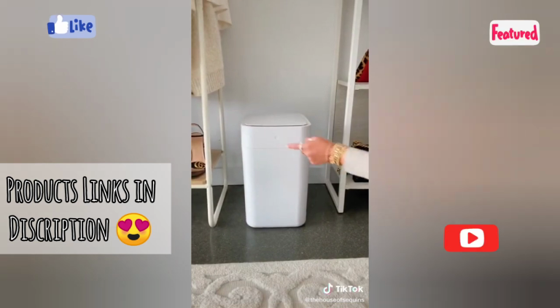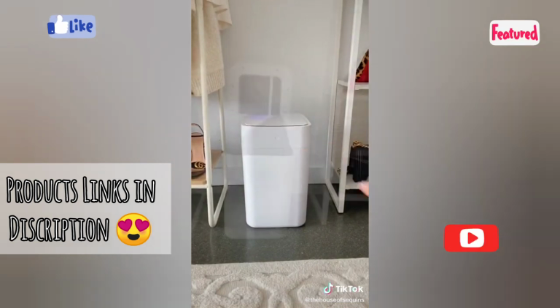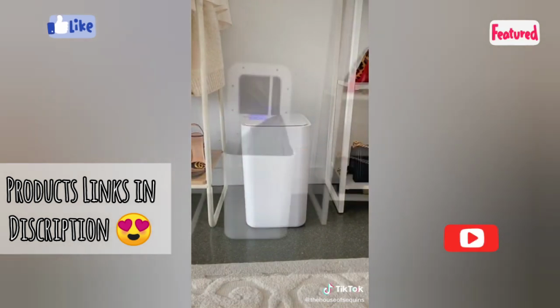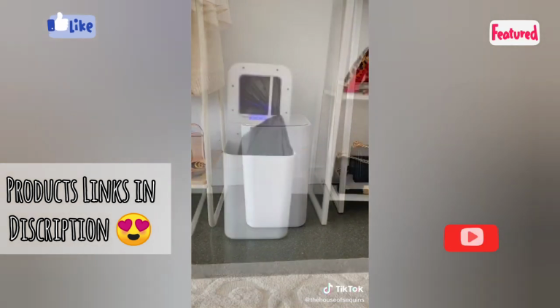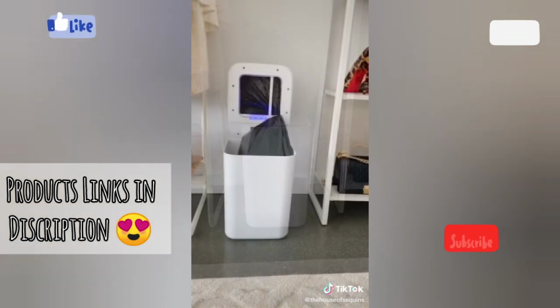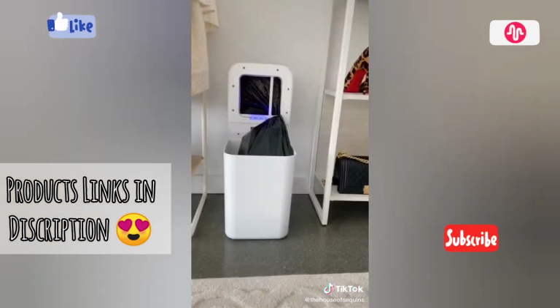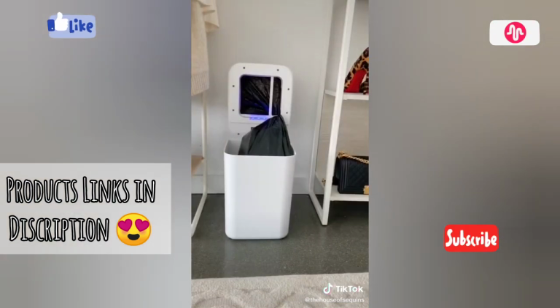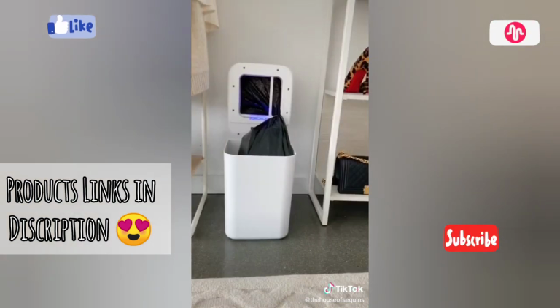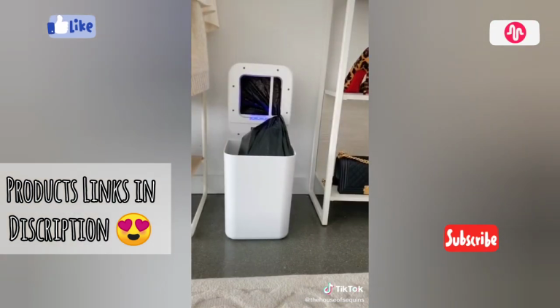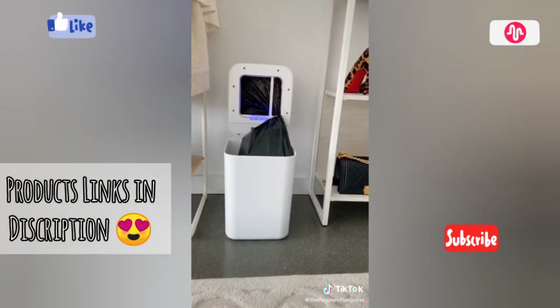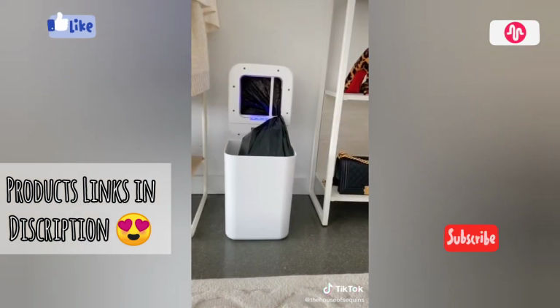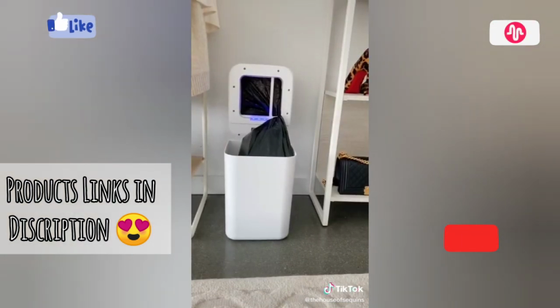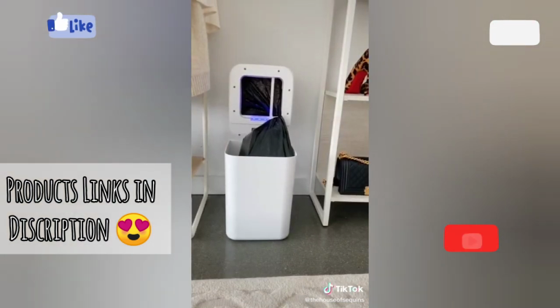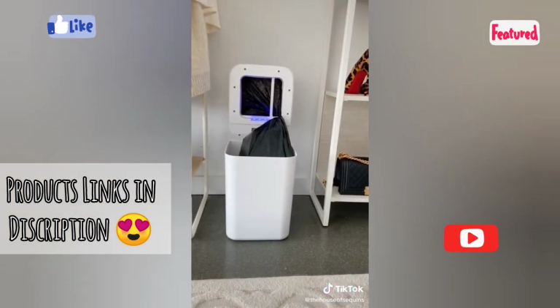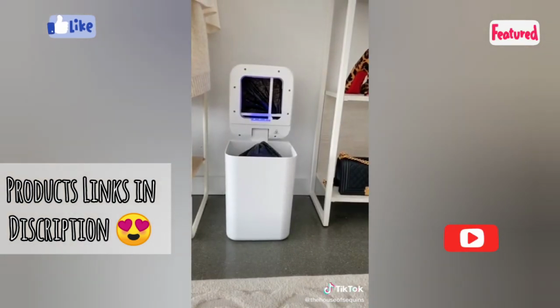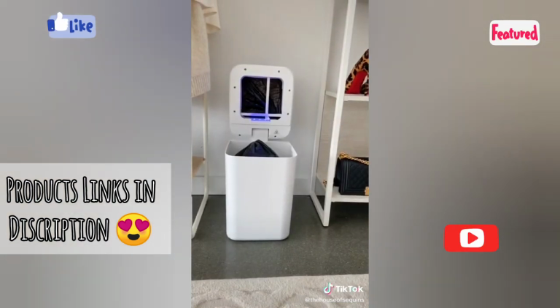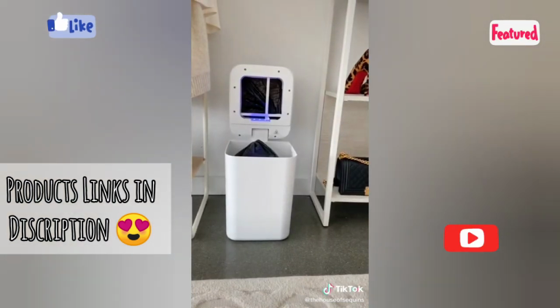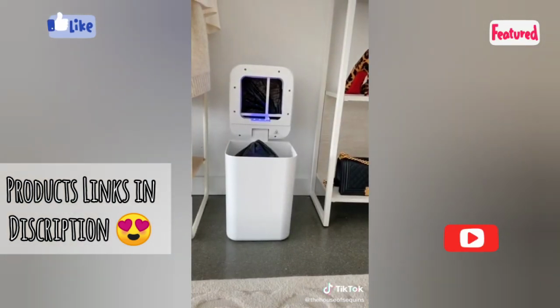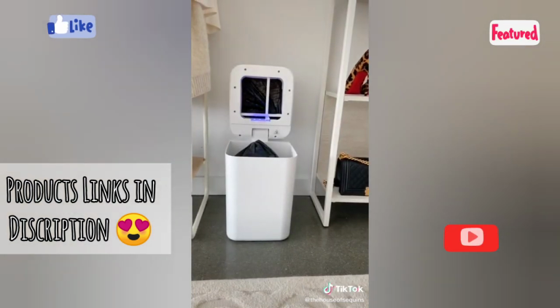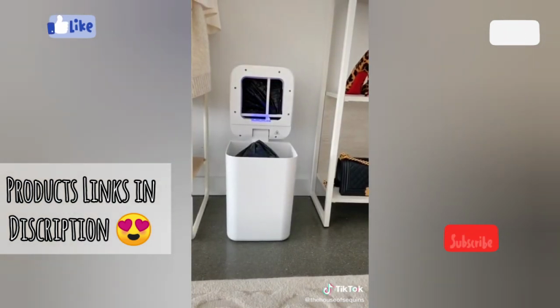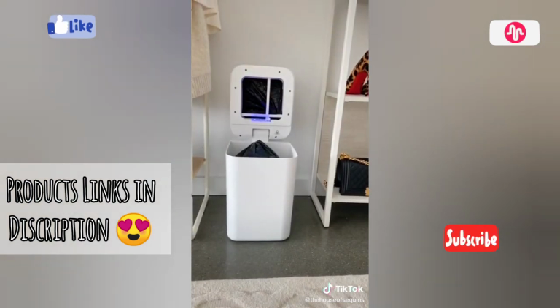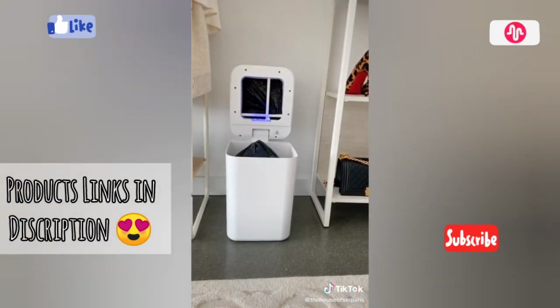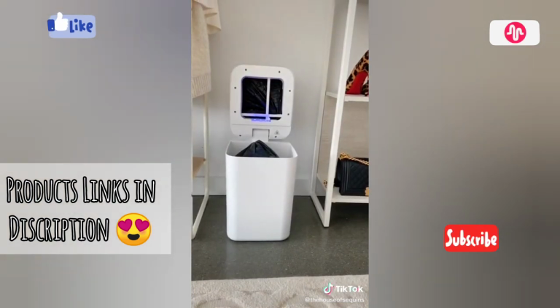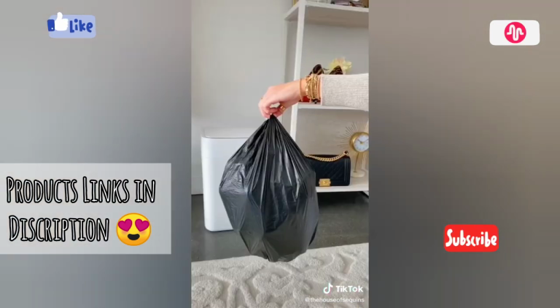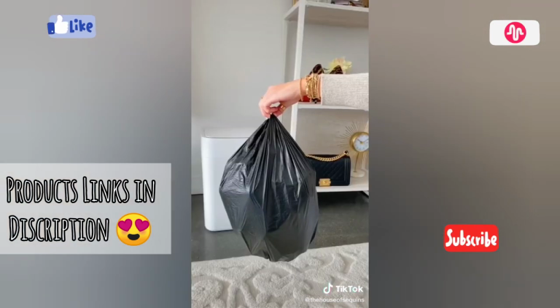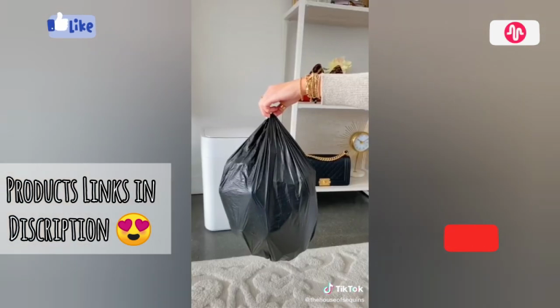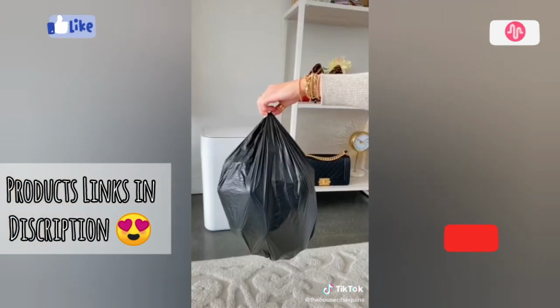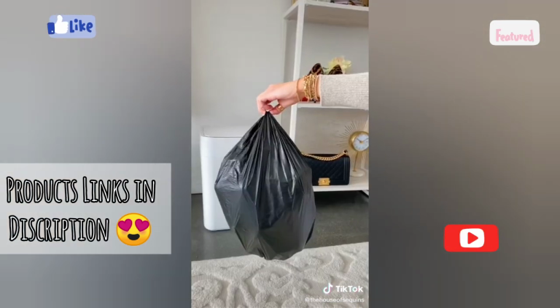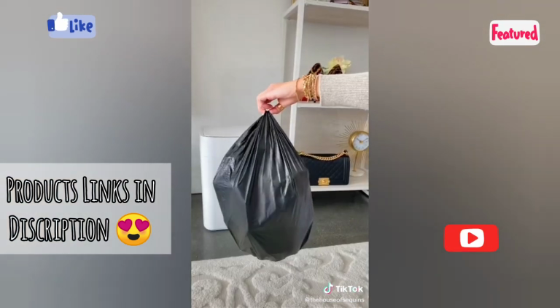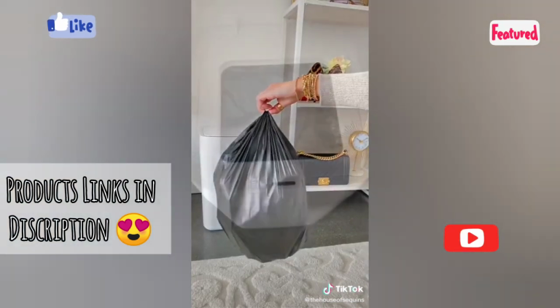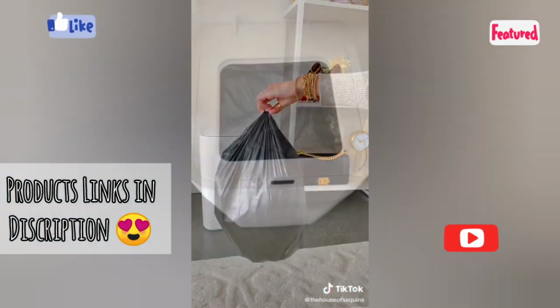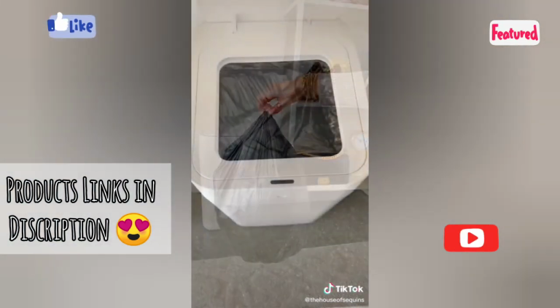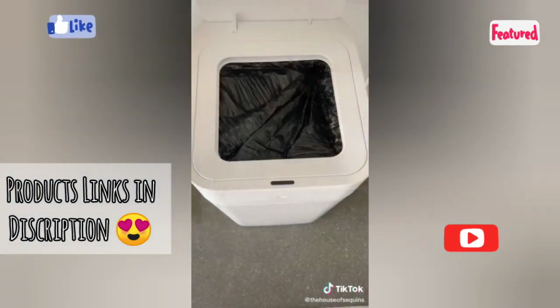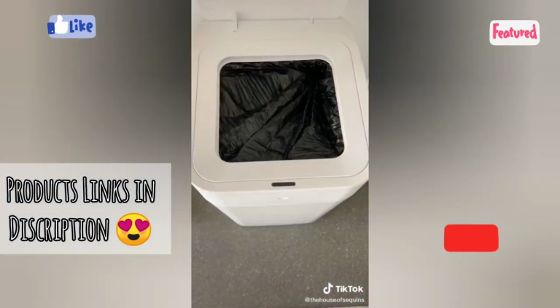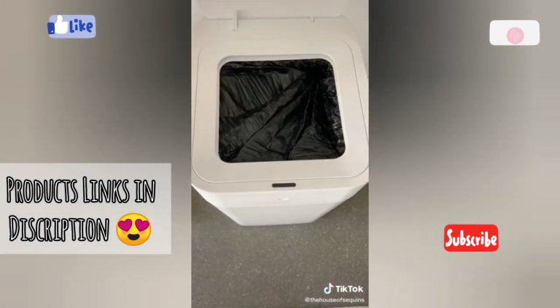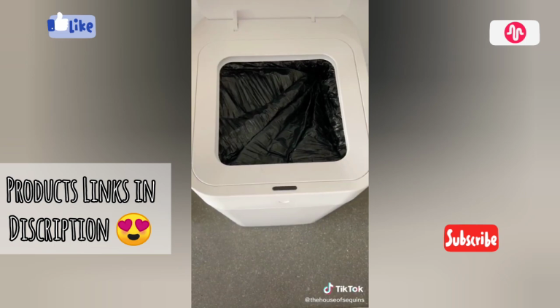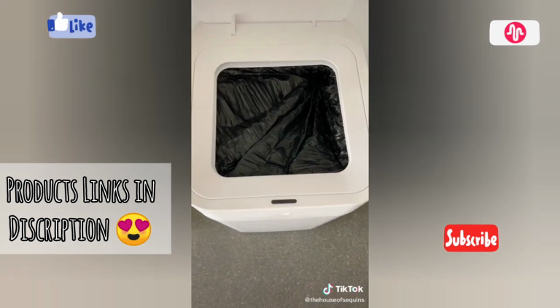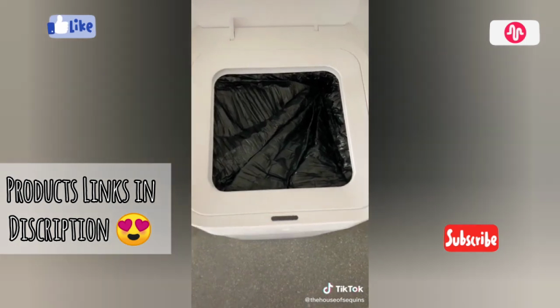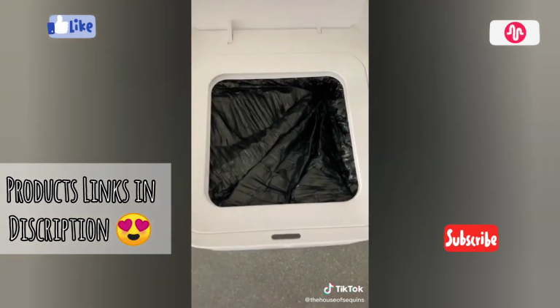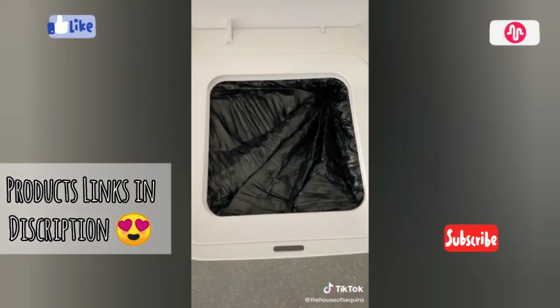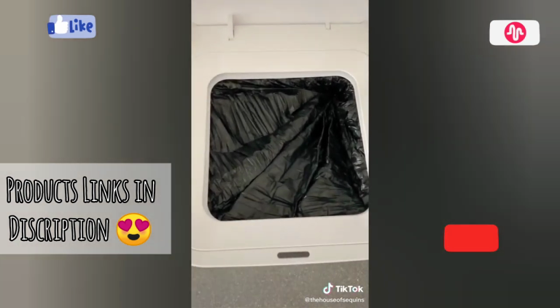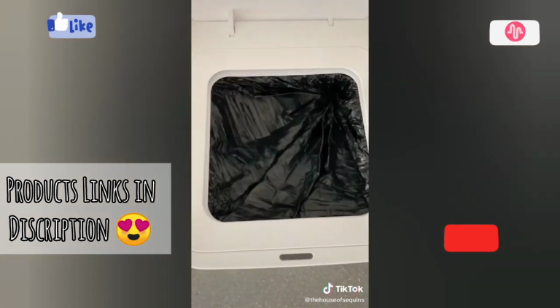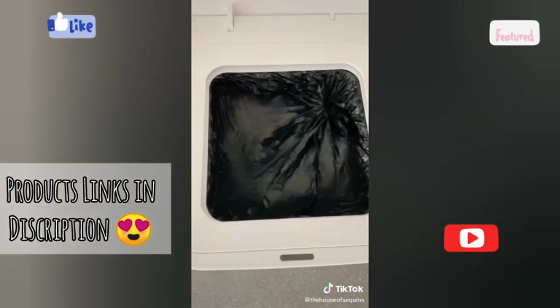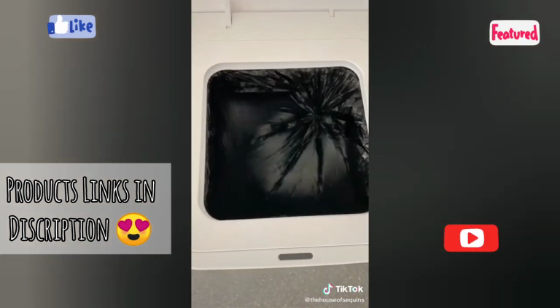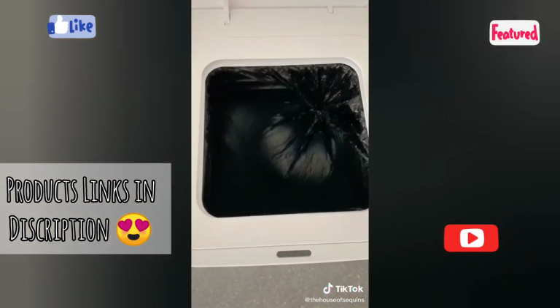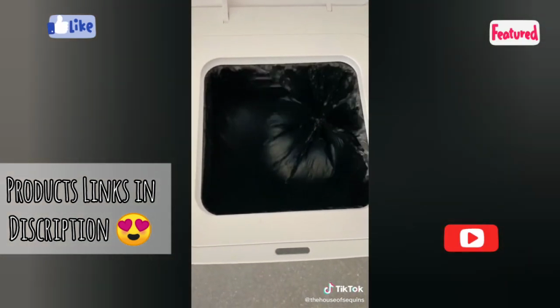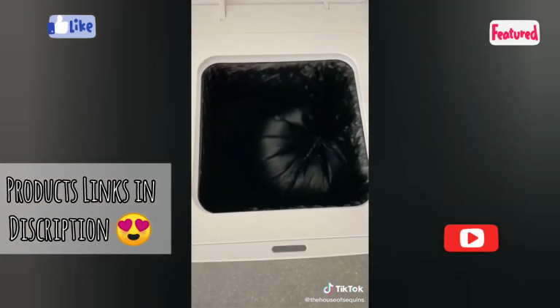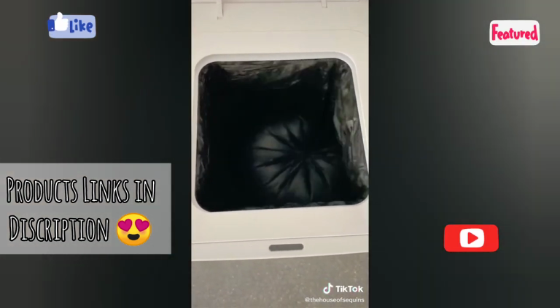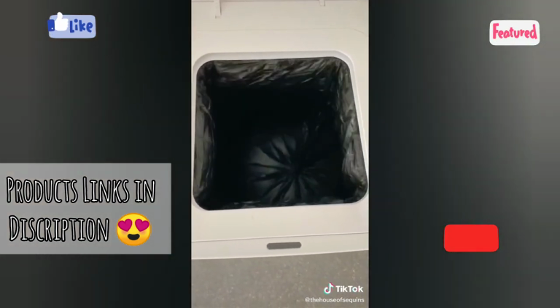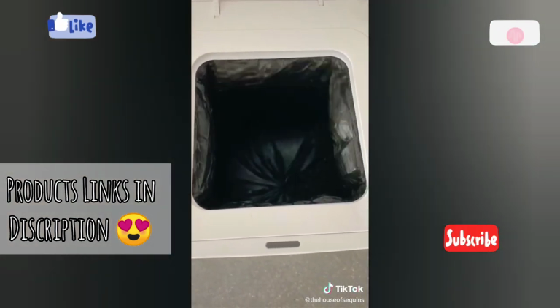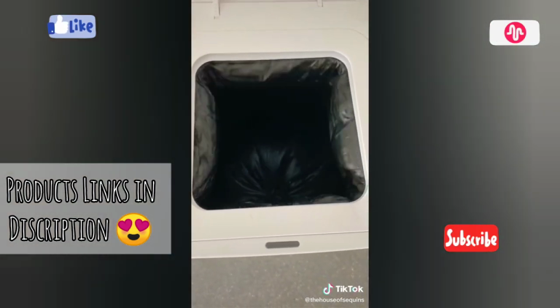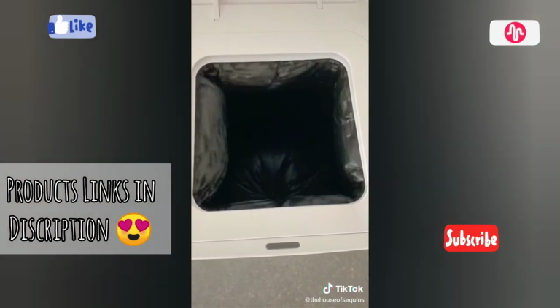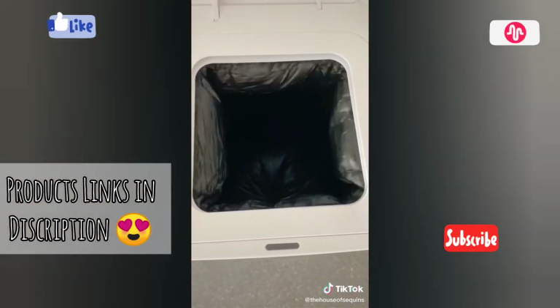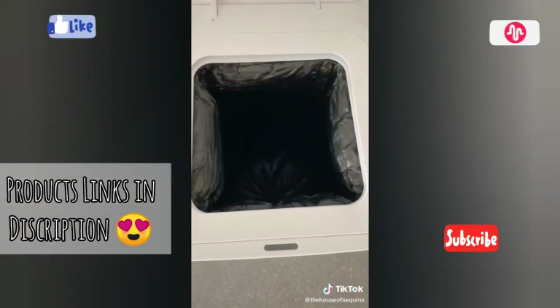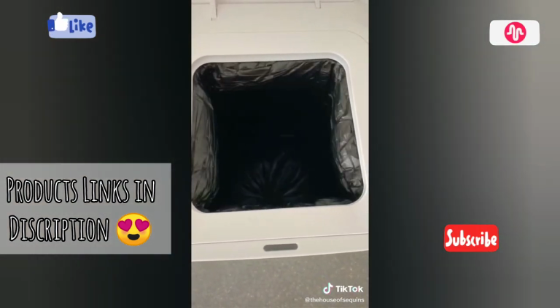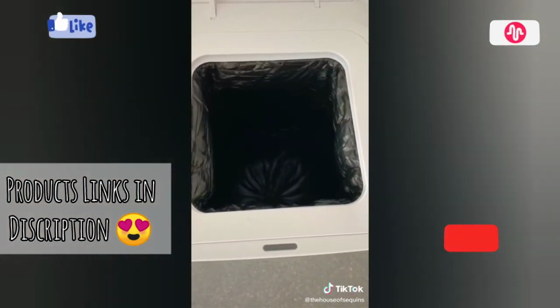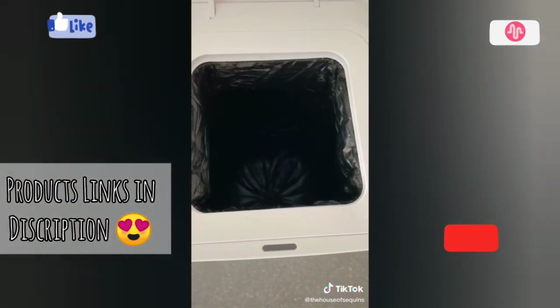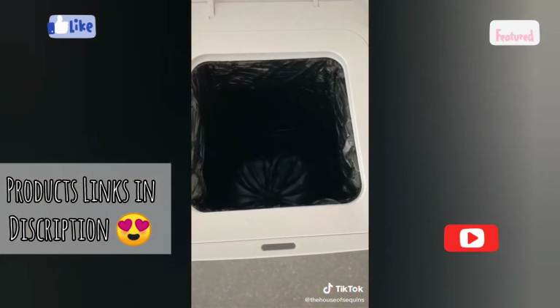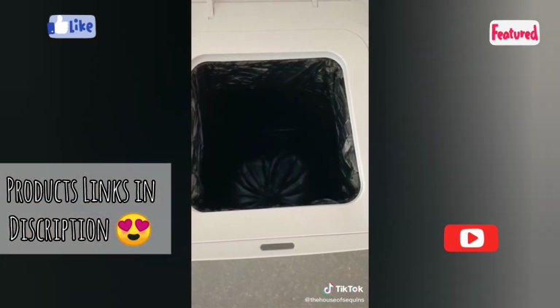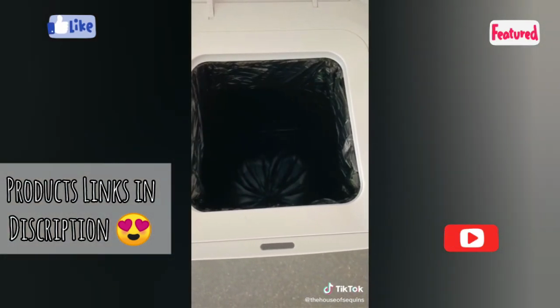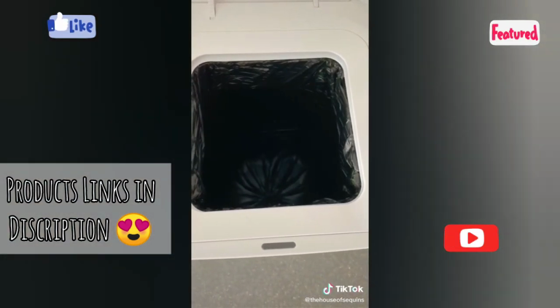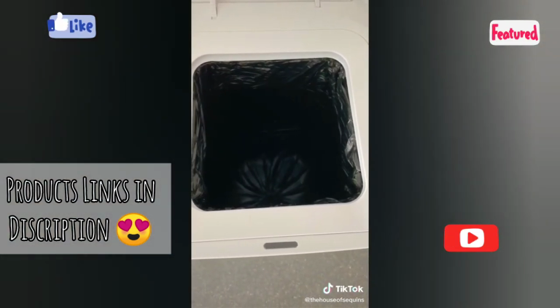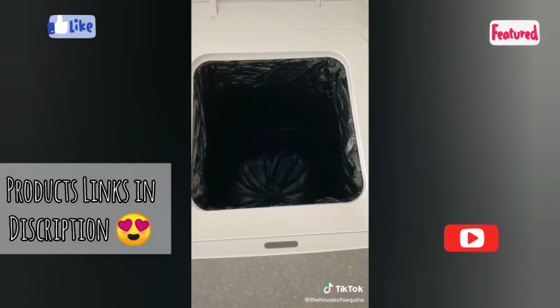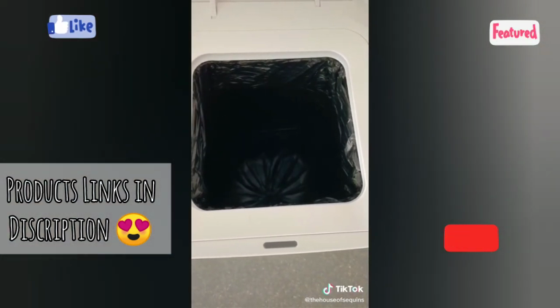It seals and drops the bag so you know it's ready to take out. Rather than scrambling for the next bag, it also changes to the next bag for you.